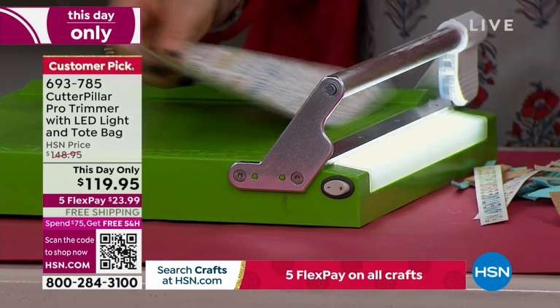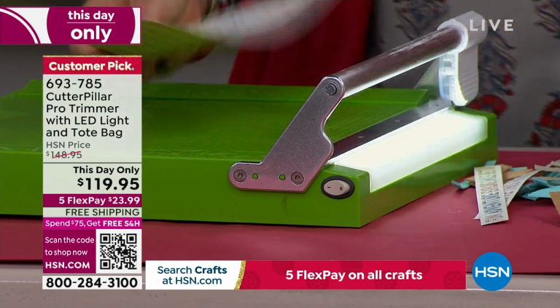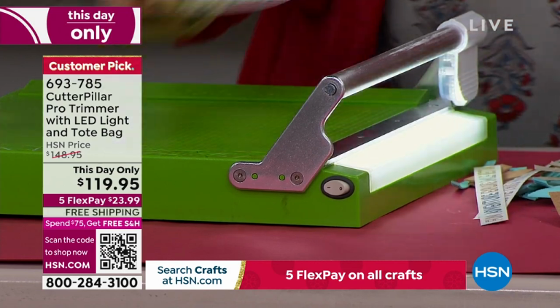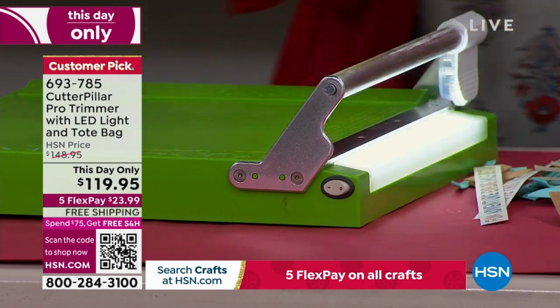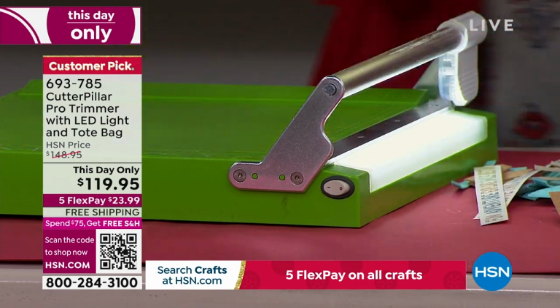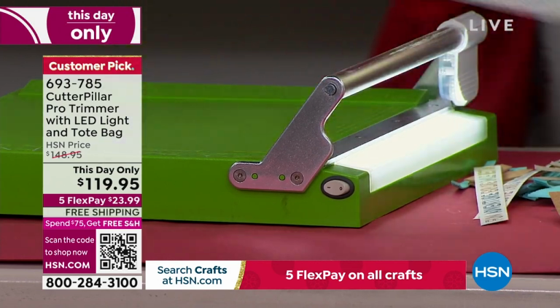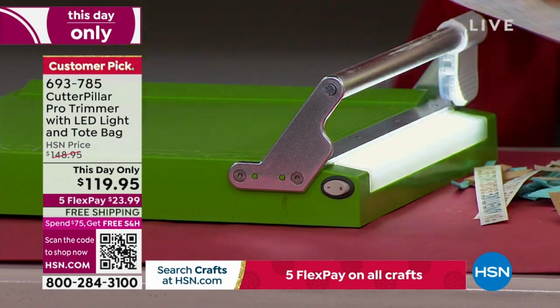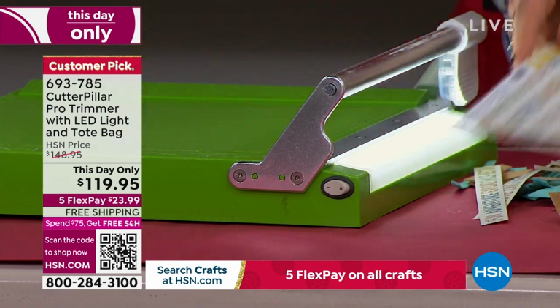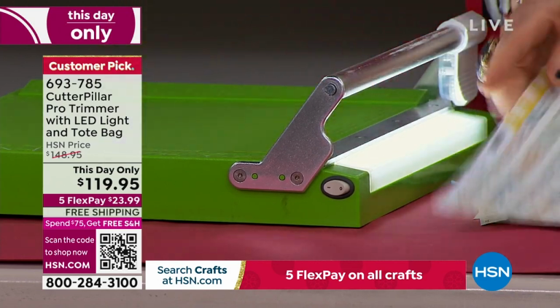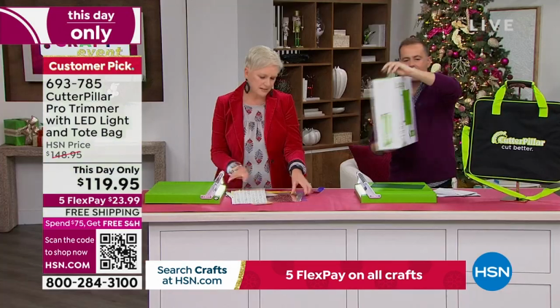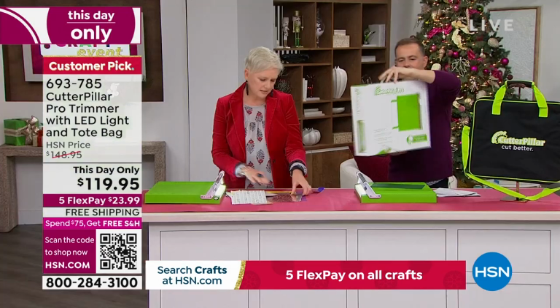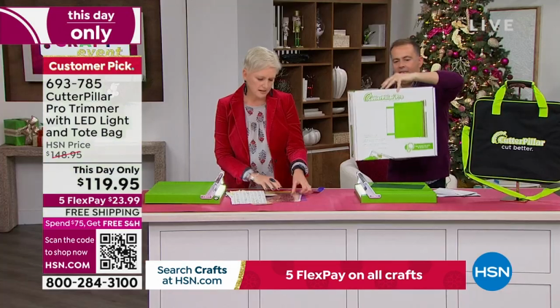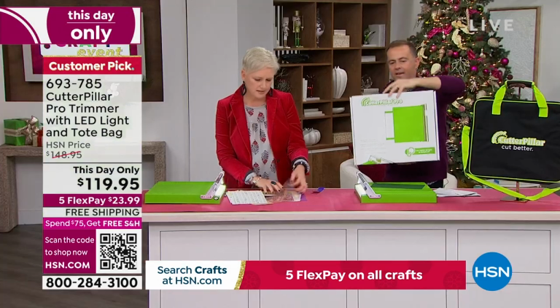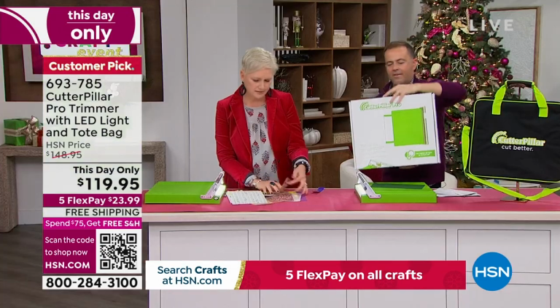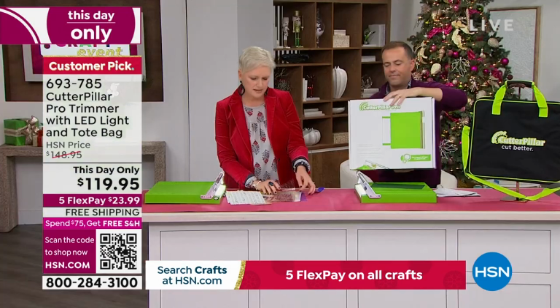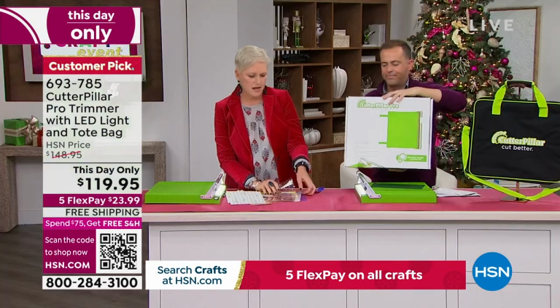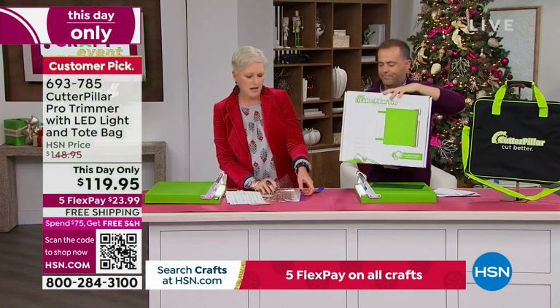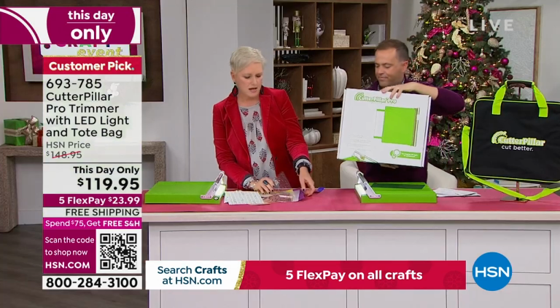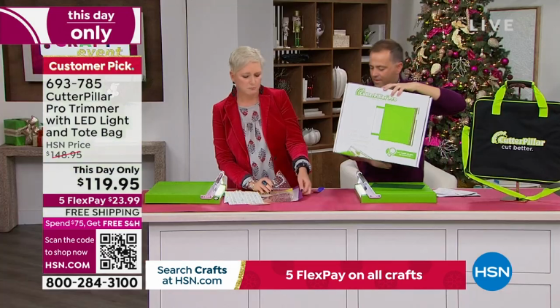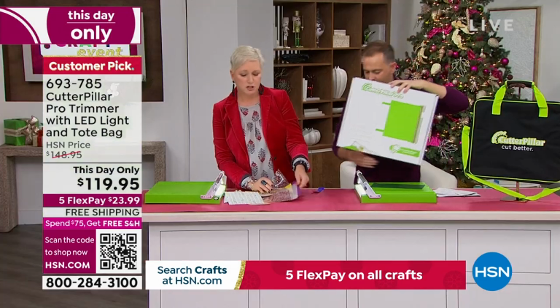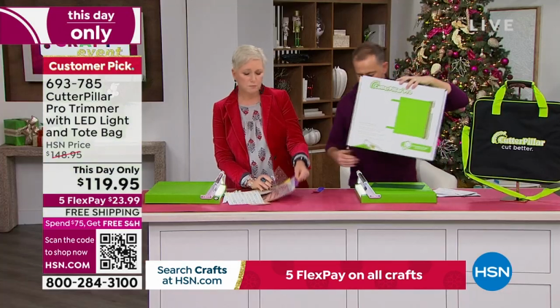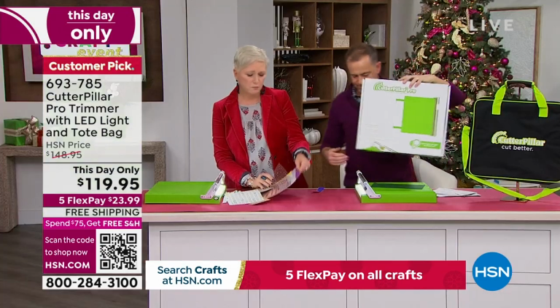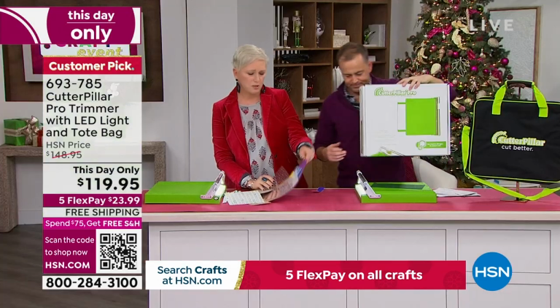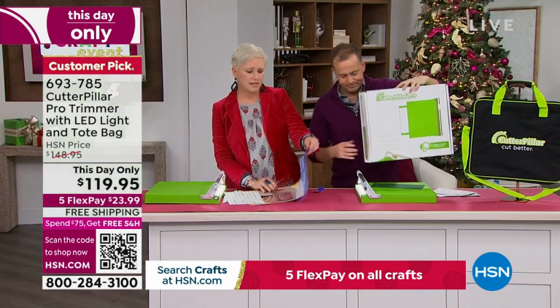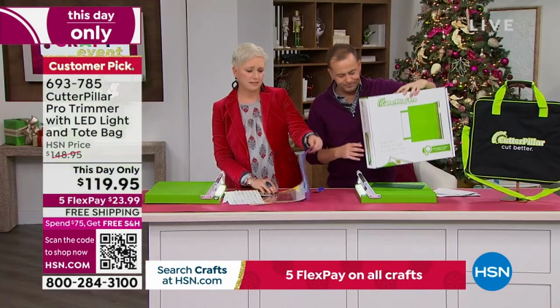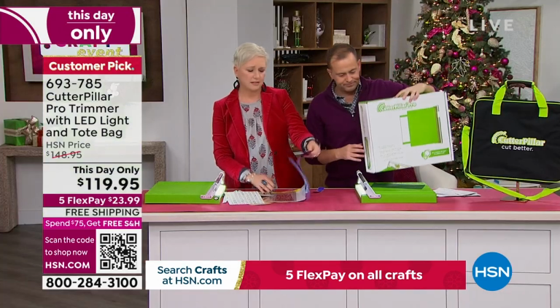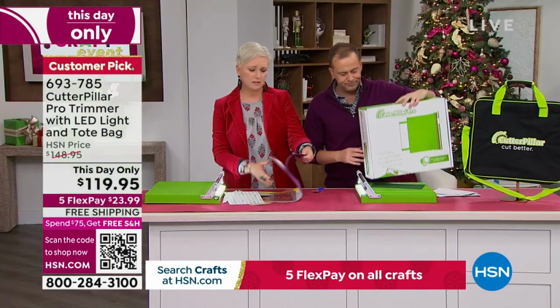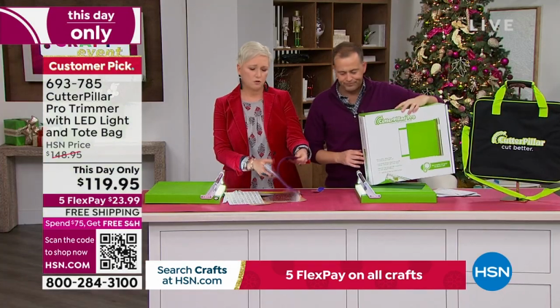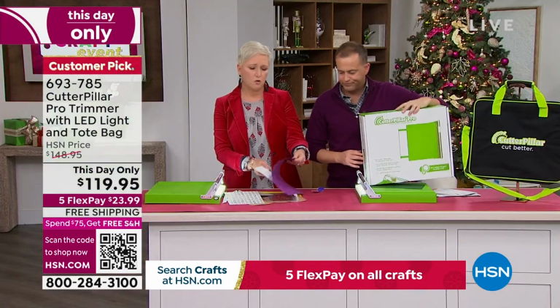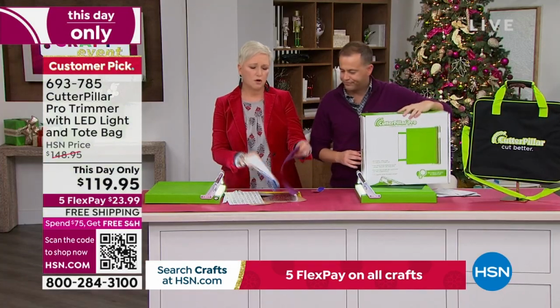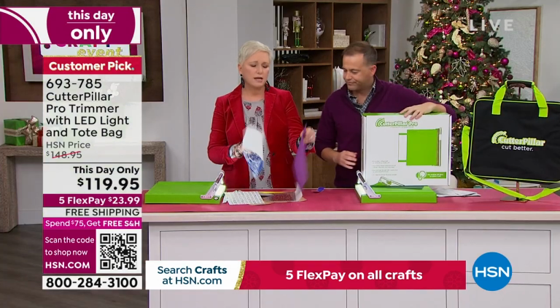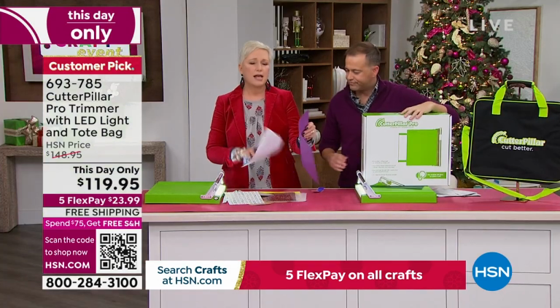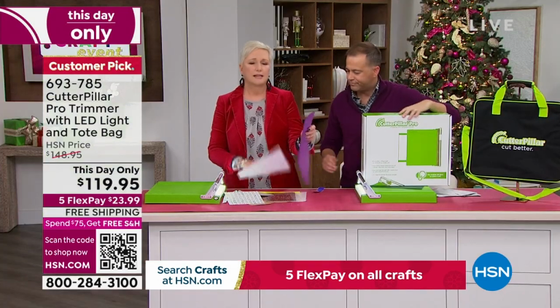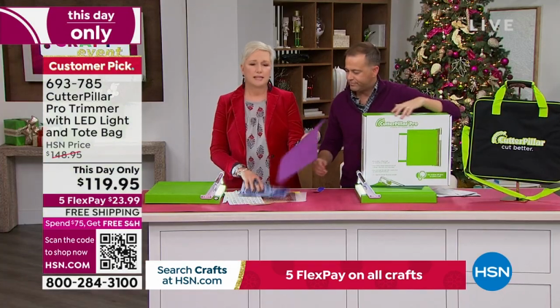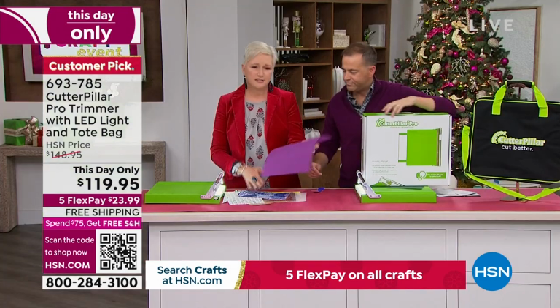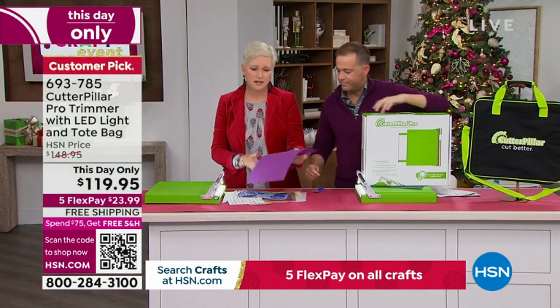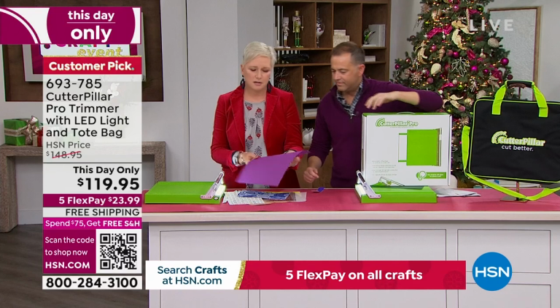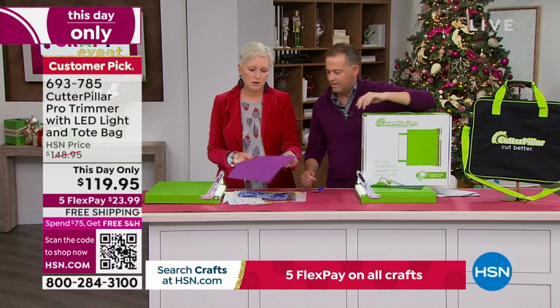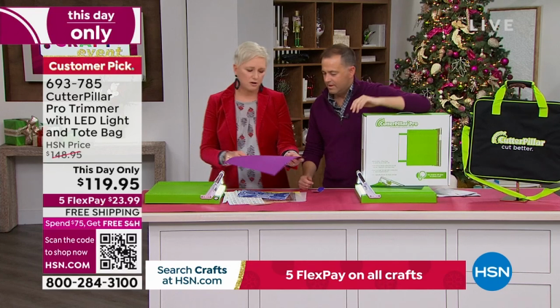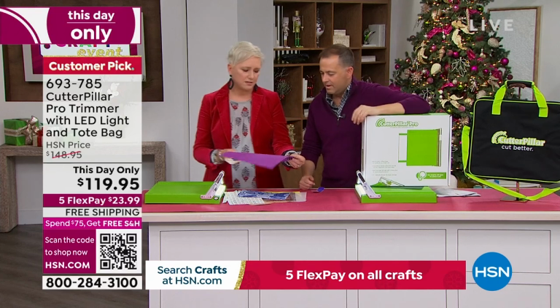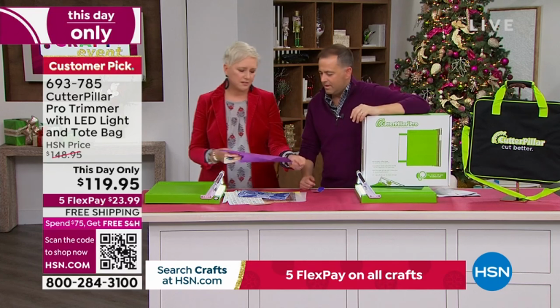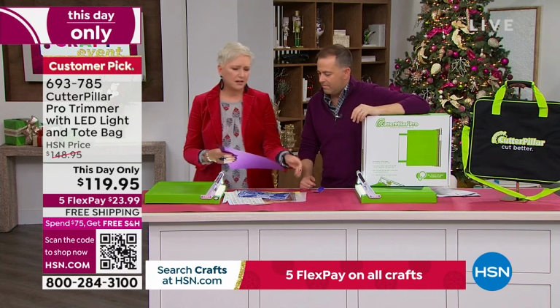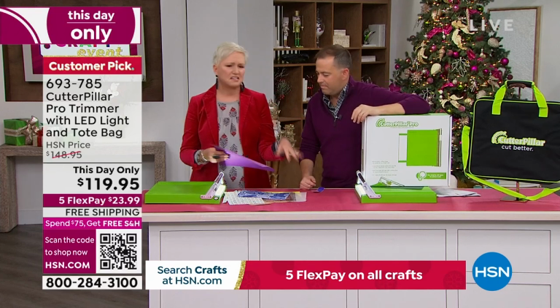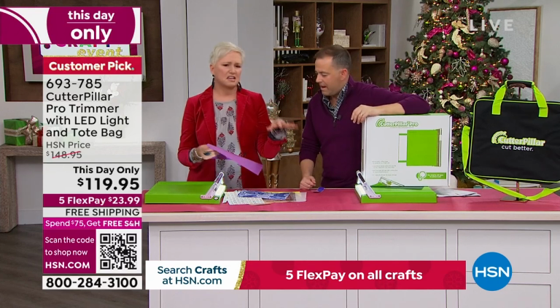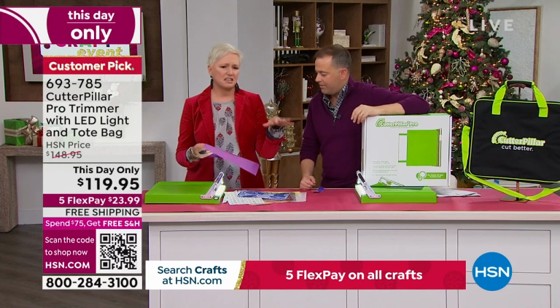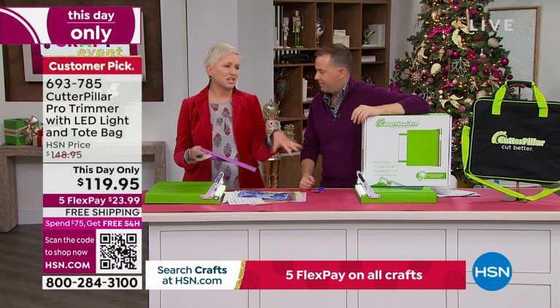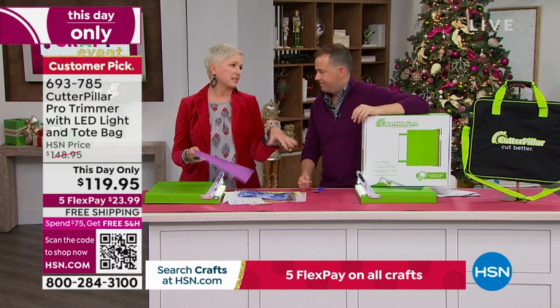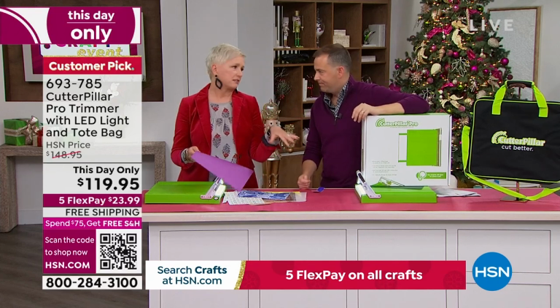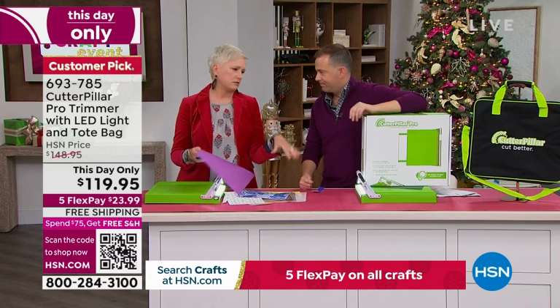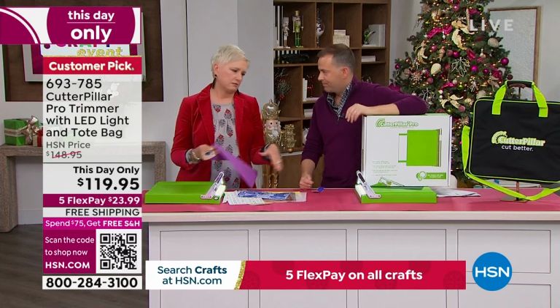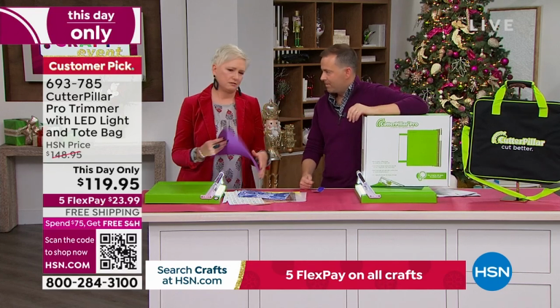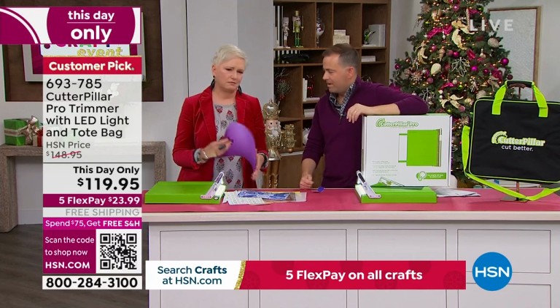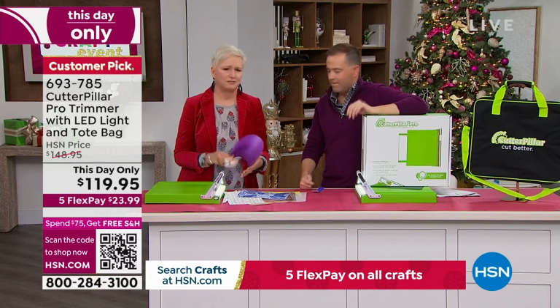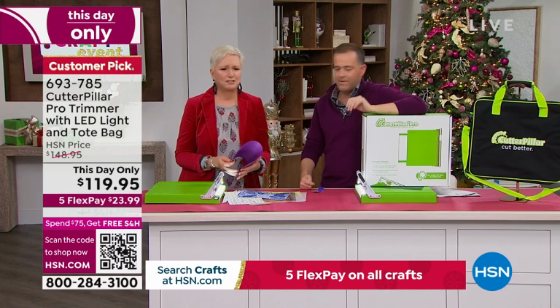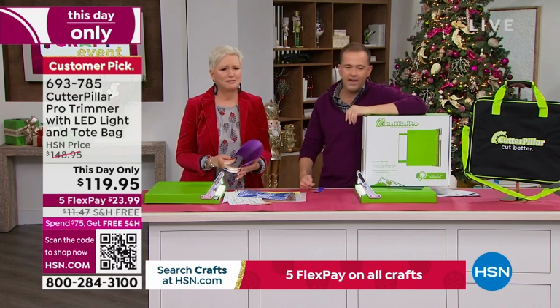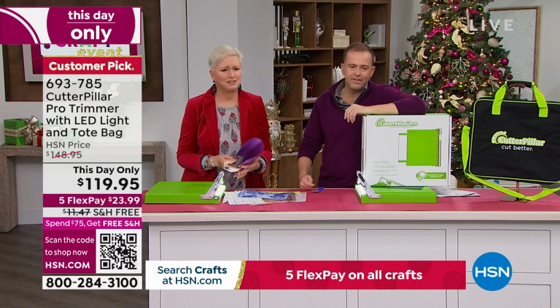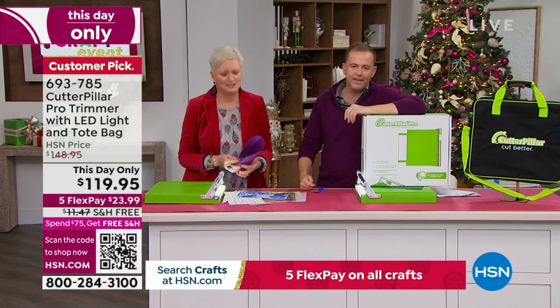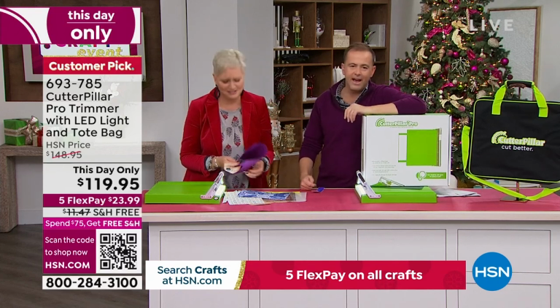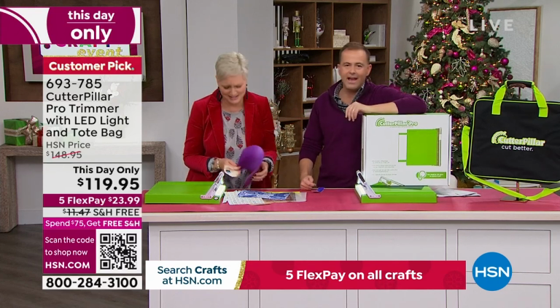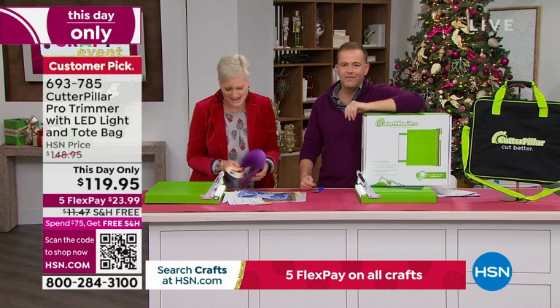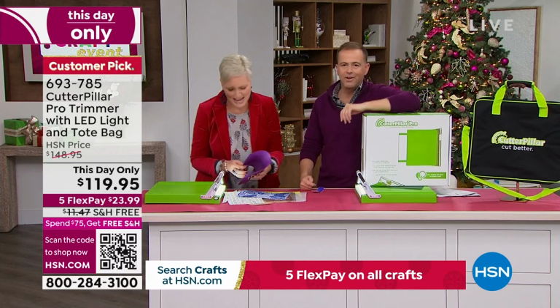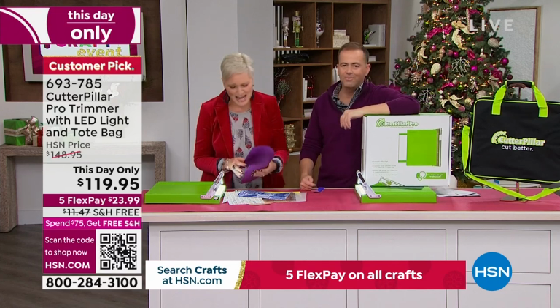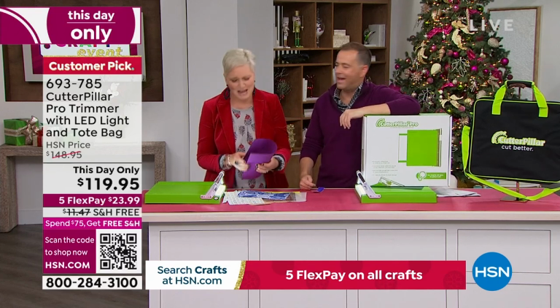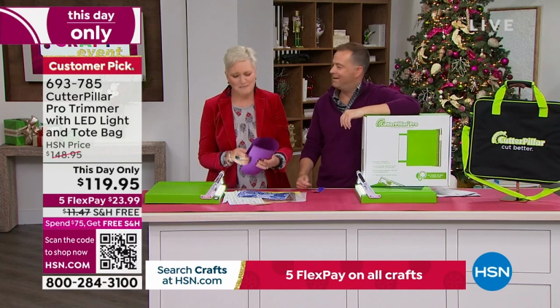So yes, it cuts paper, it cuts chipboard, it cuts cork. Let's talk about cardstock, because I think that's — oh, Beth, I have an update.